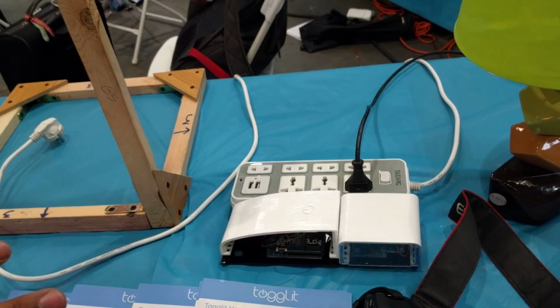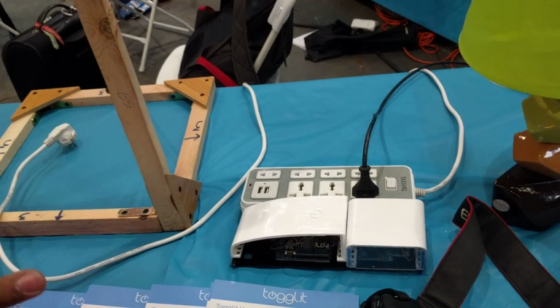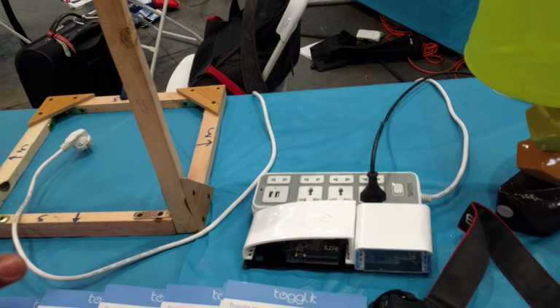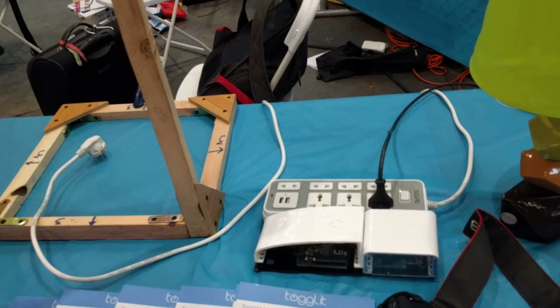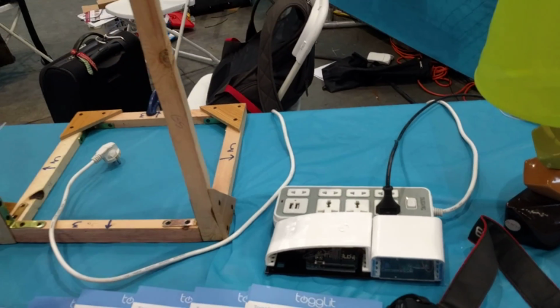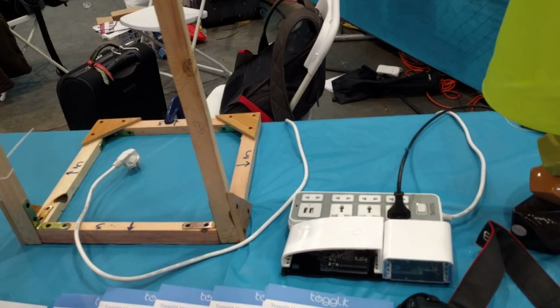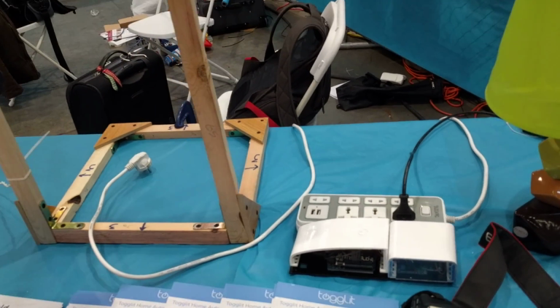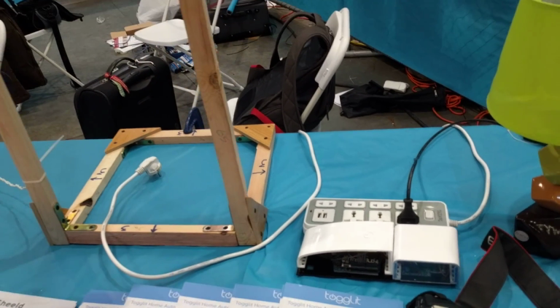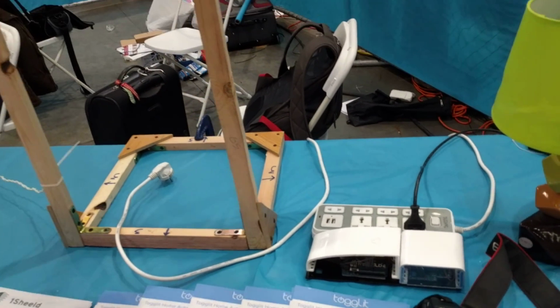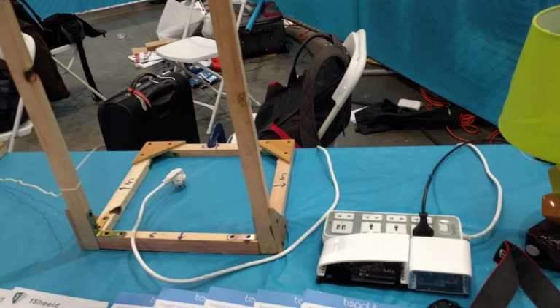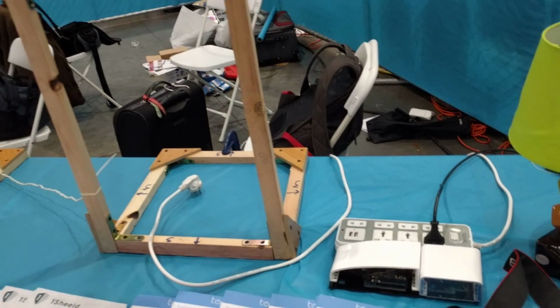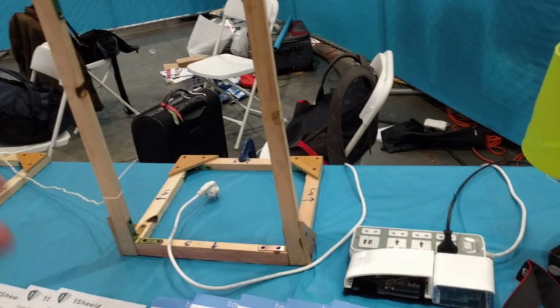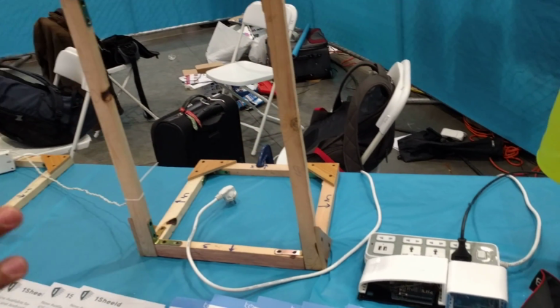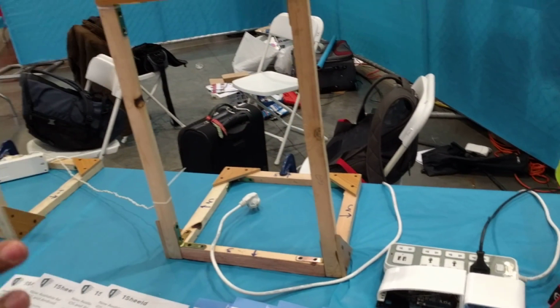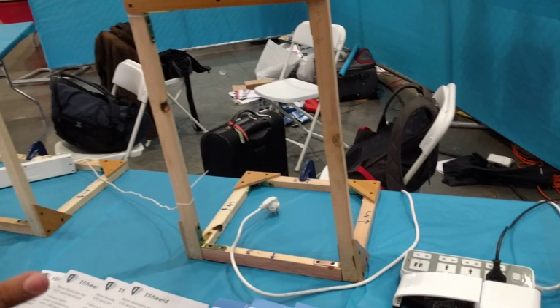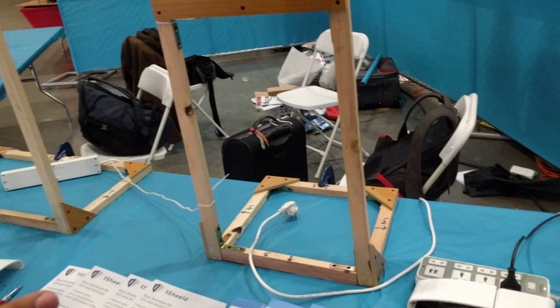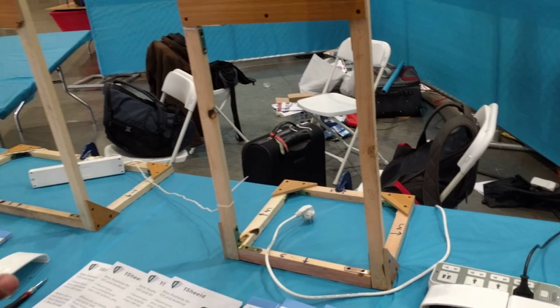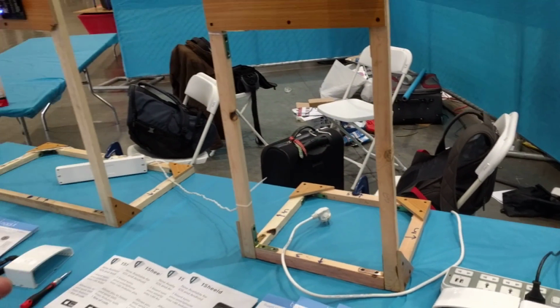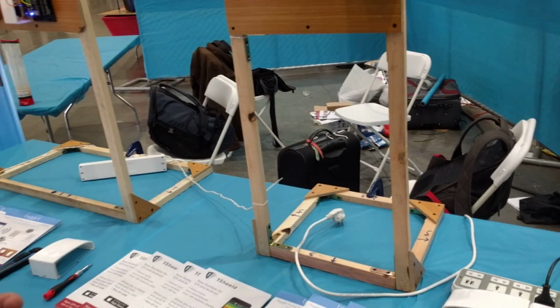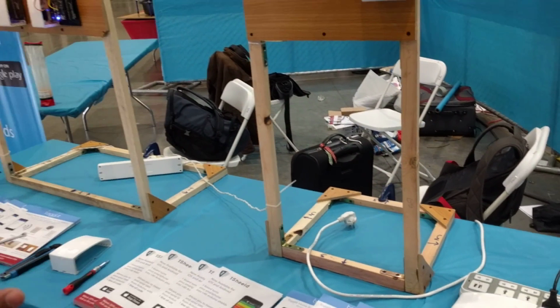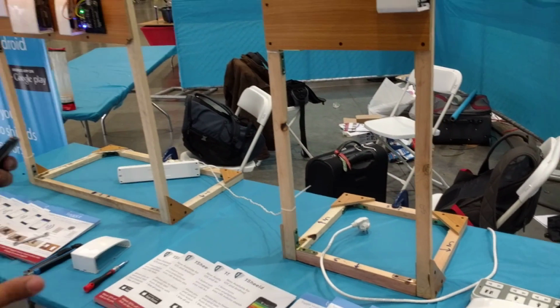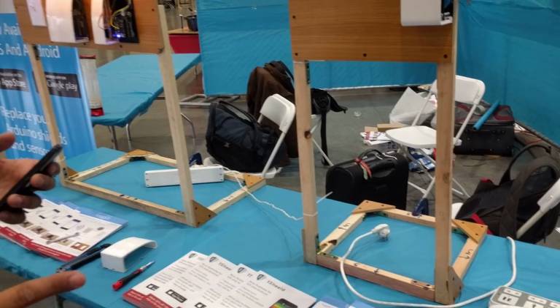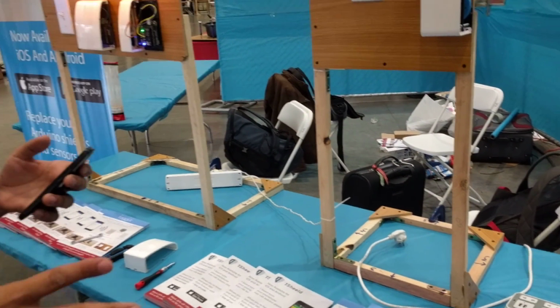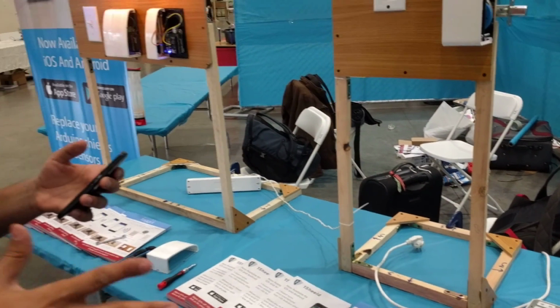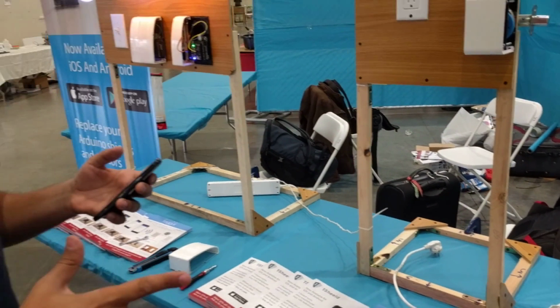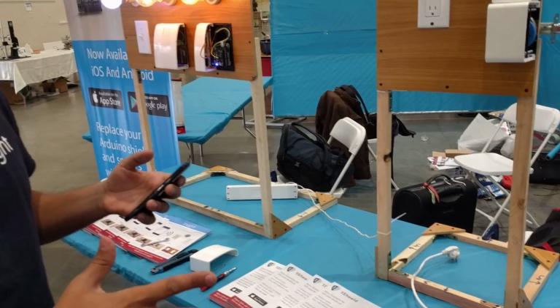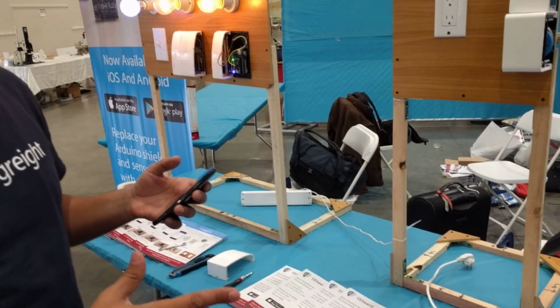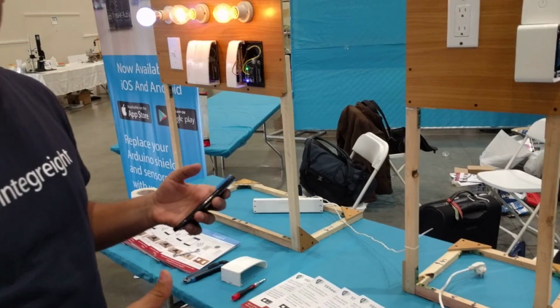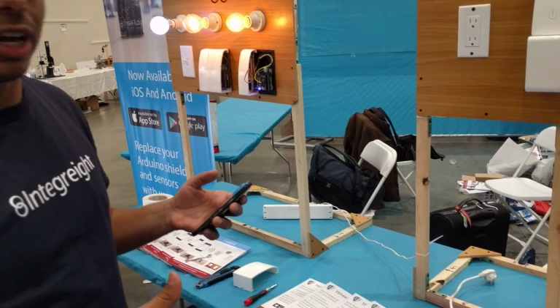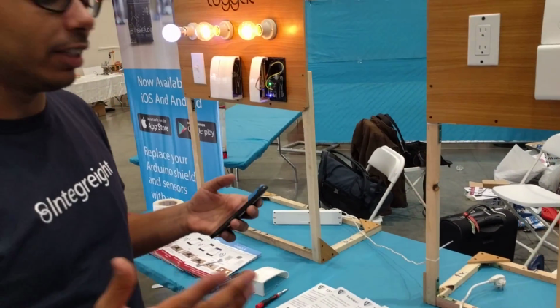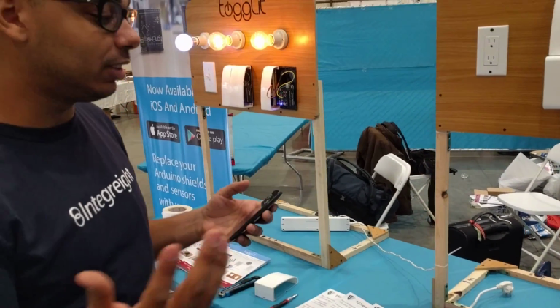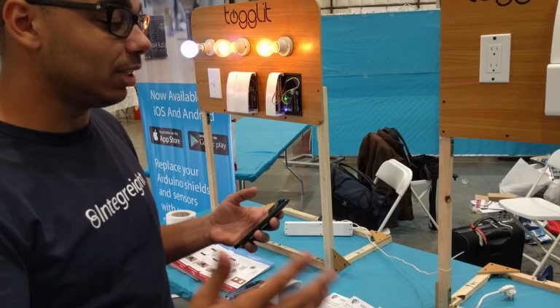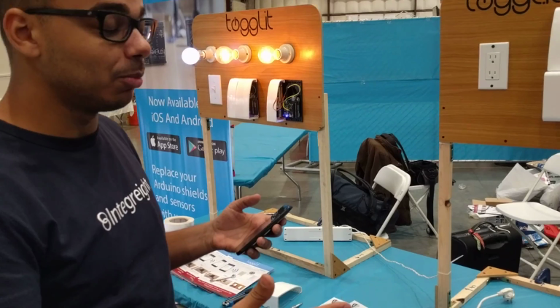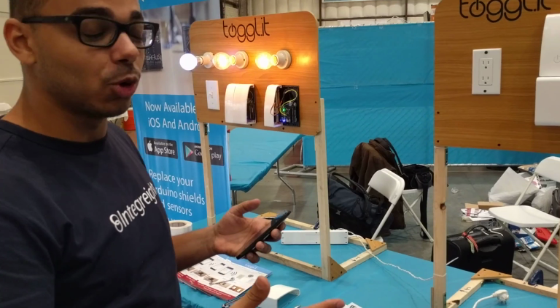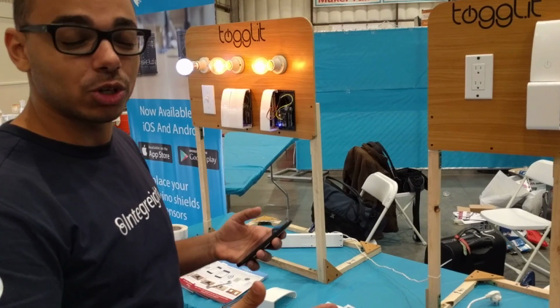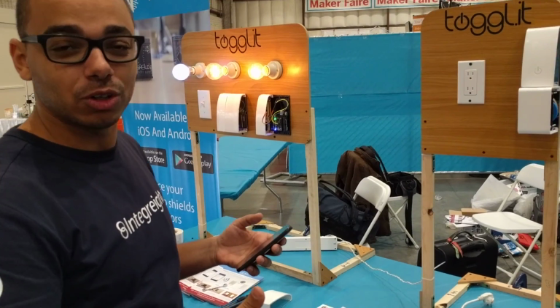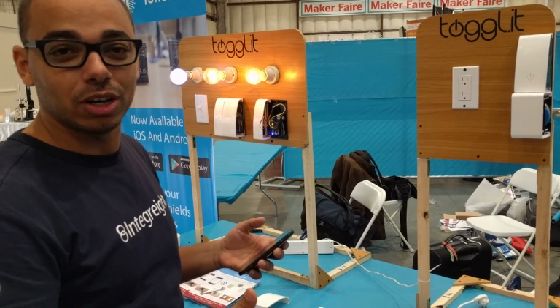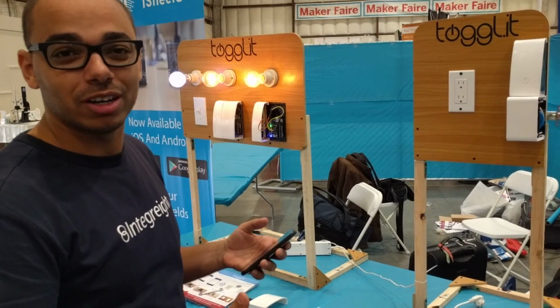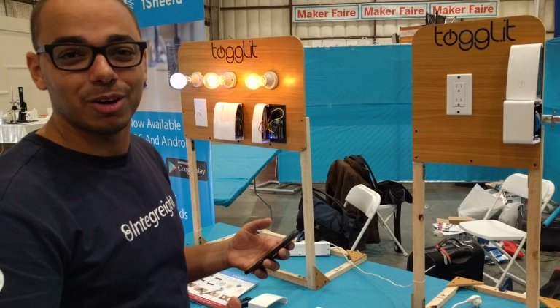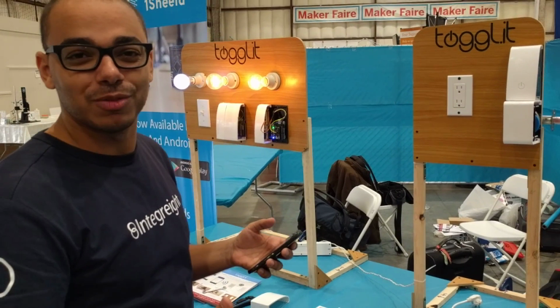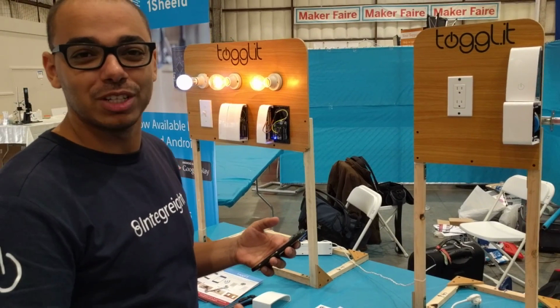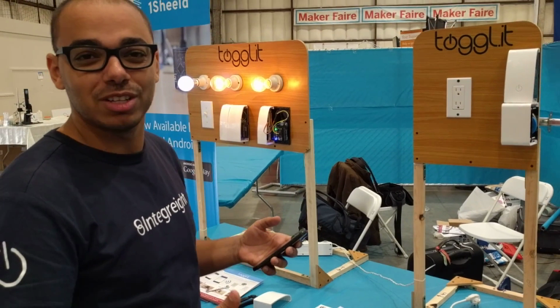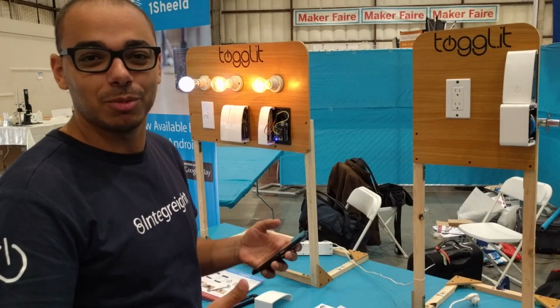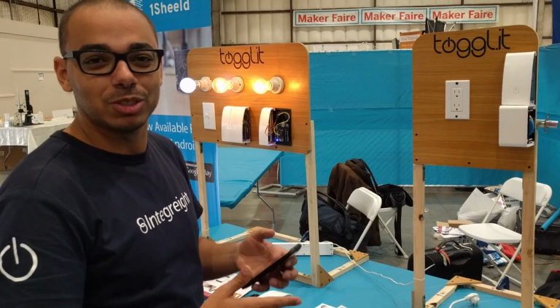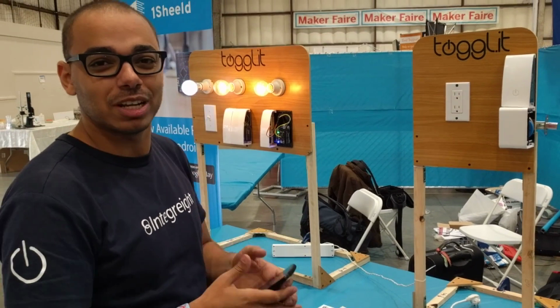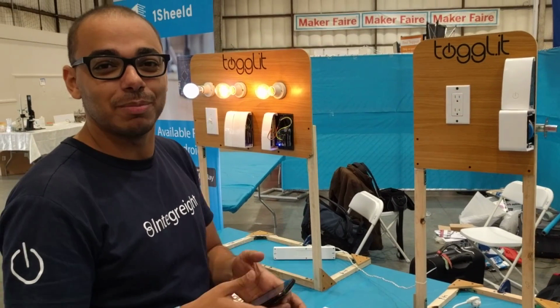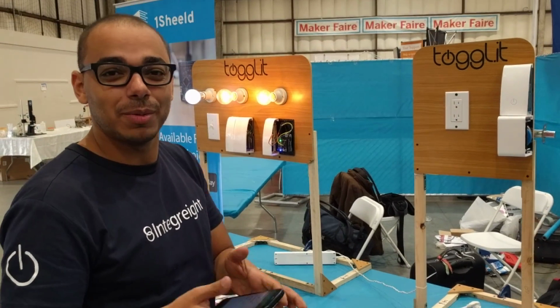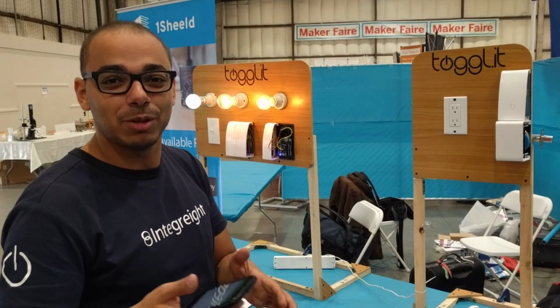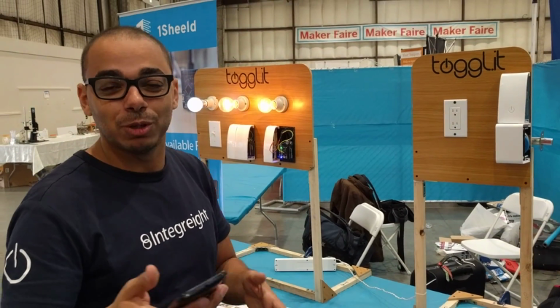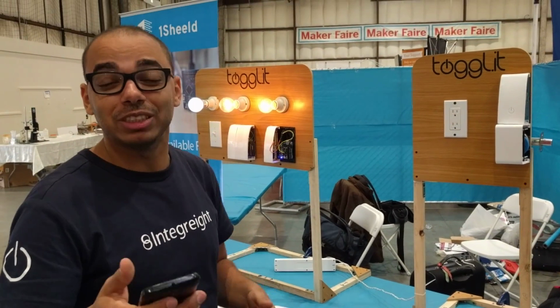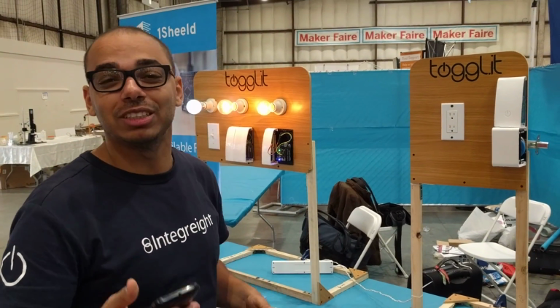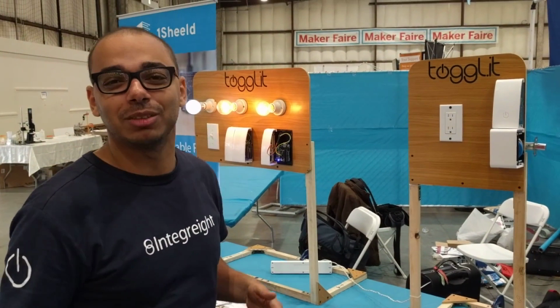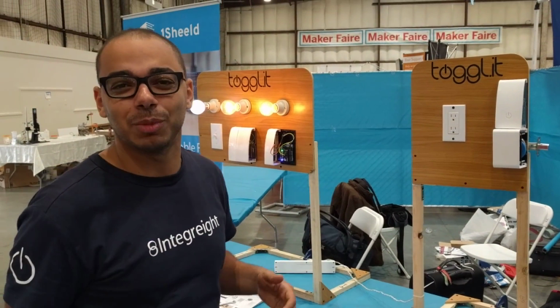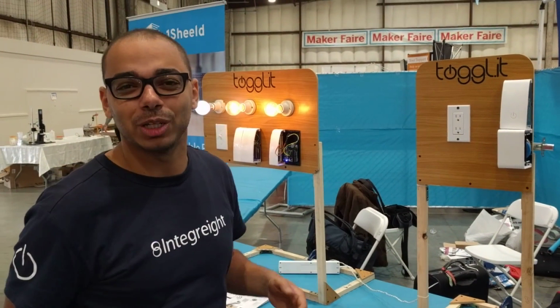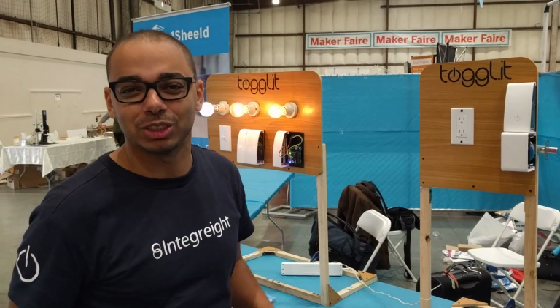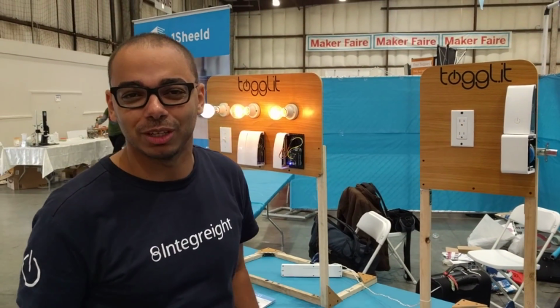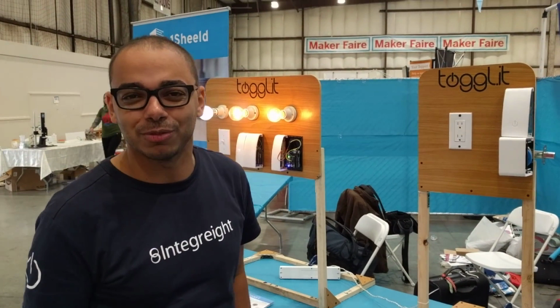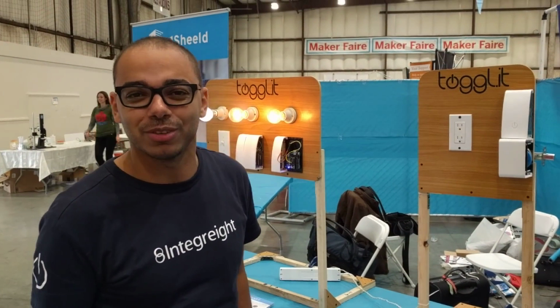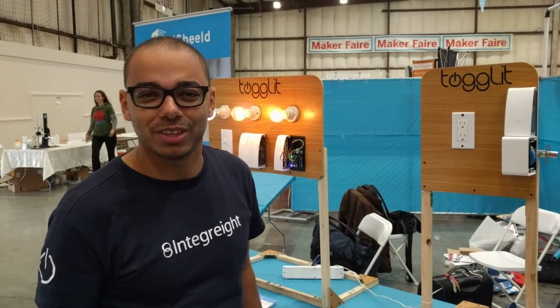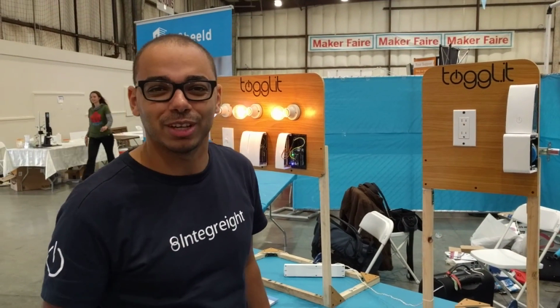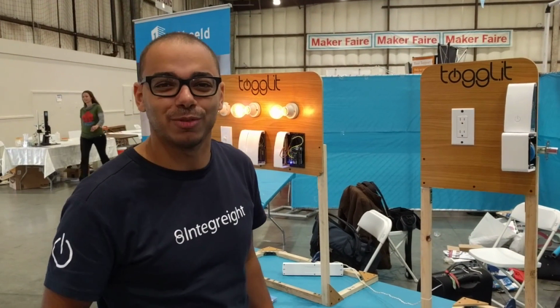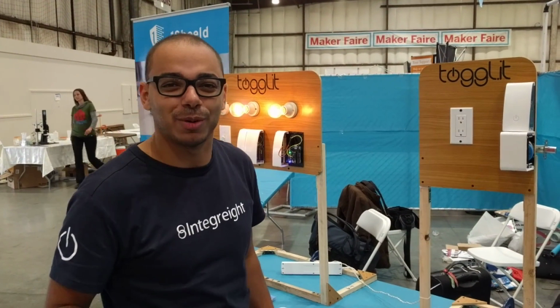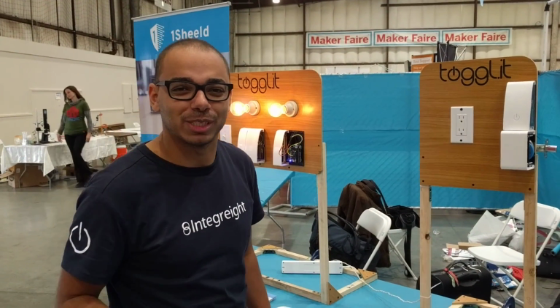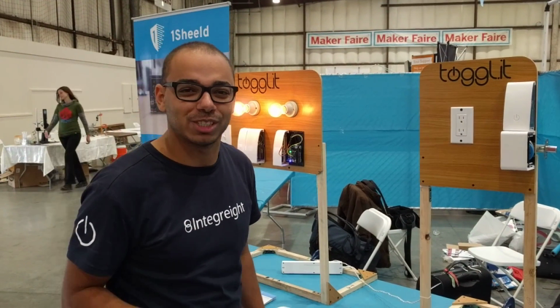So this is a quick demo about Togolet. Make sure to pass by our booth at the Maker Faire and see more of these demos. Thank you very much.